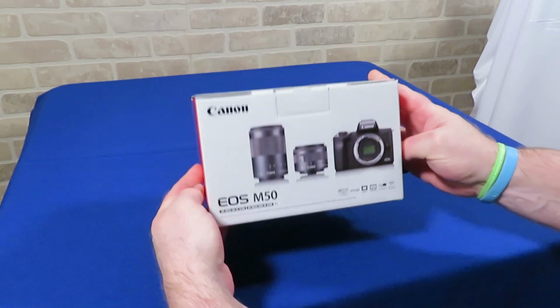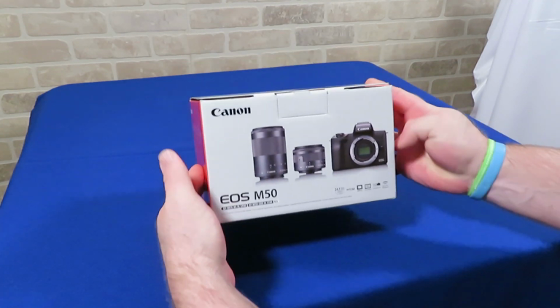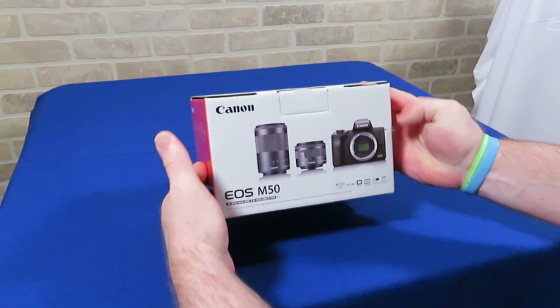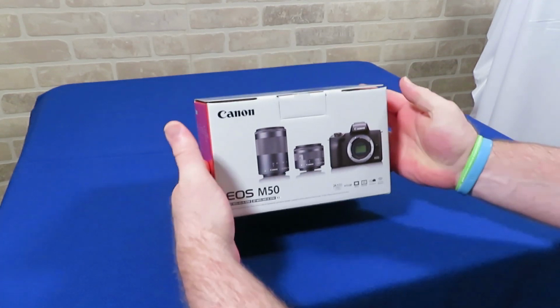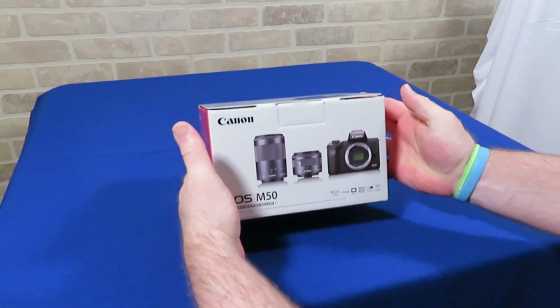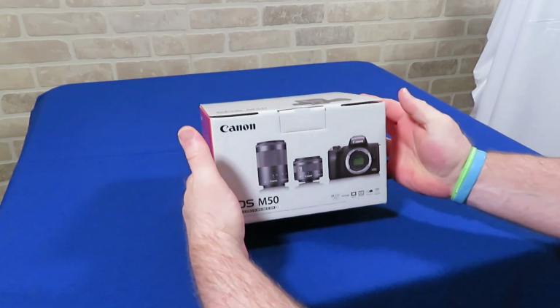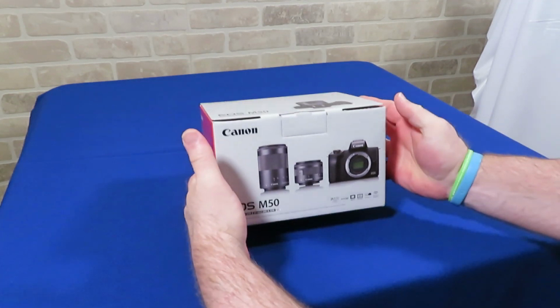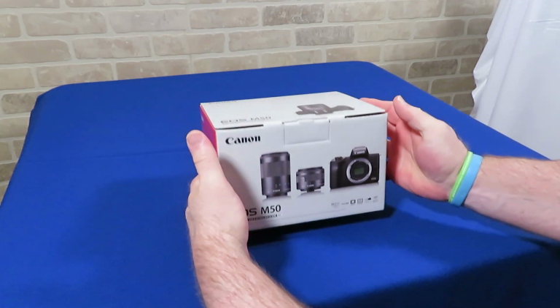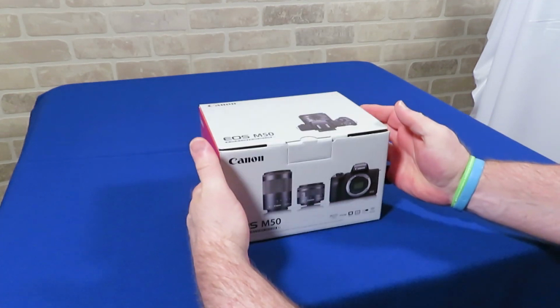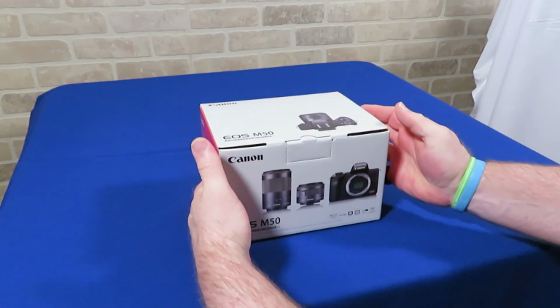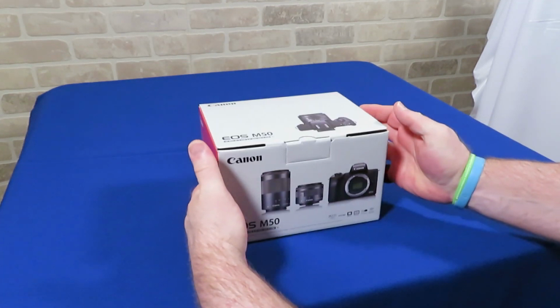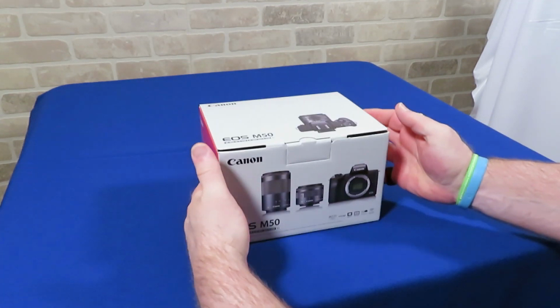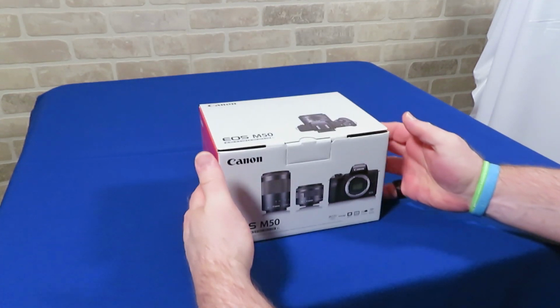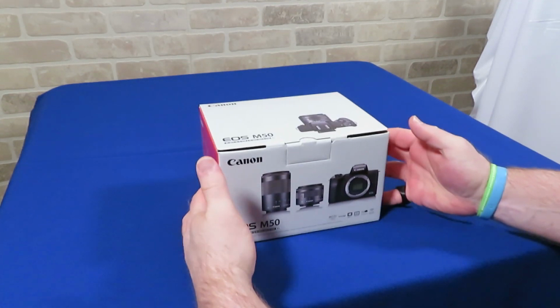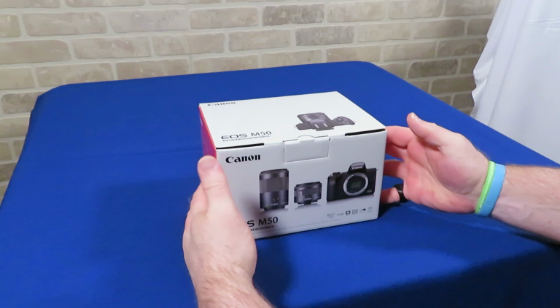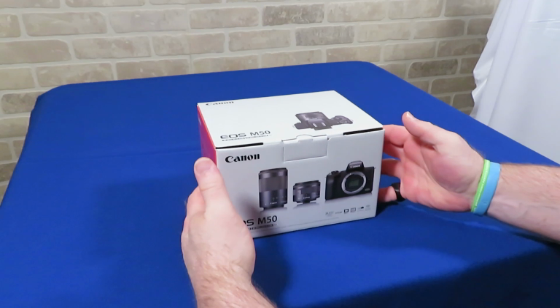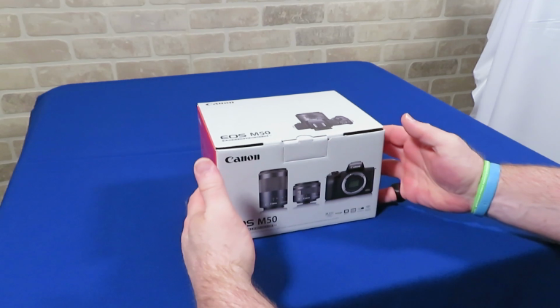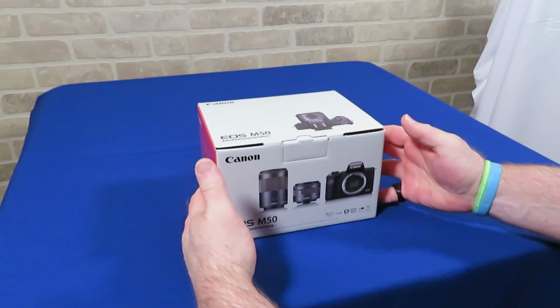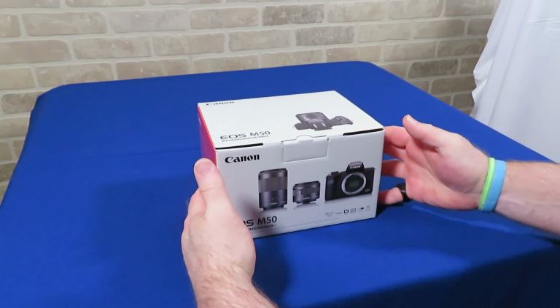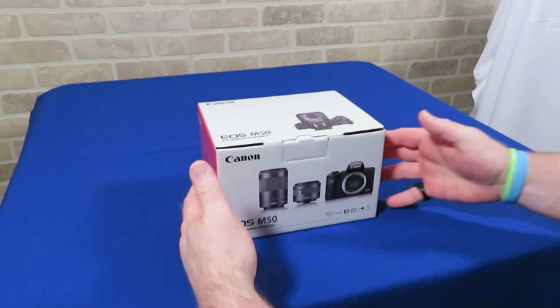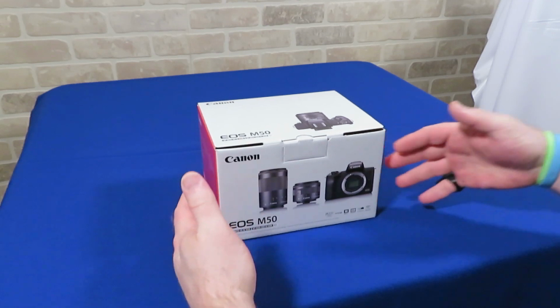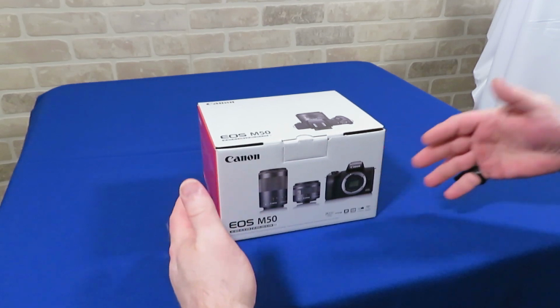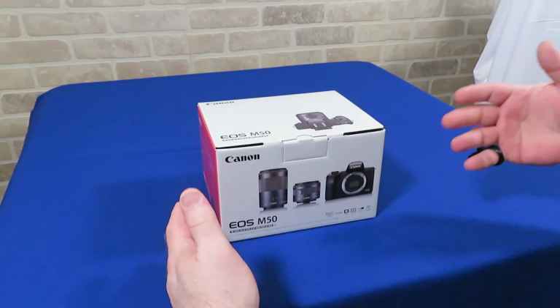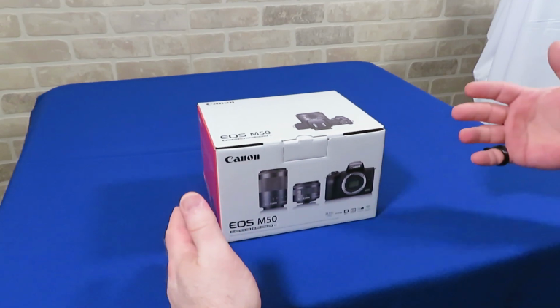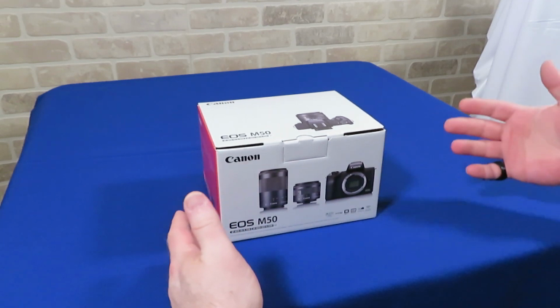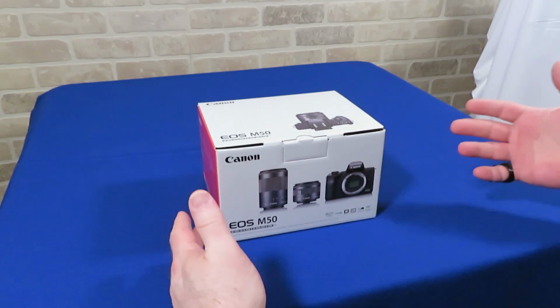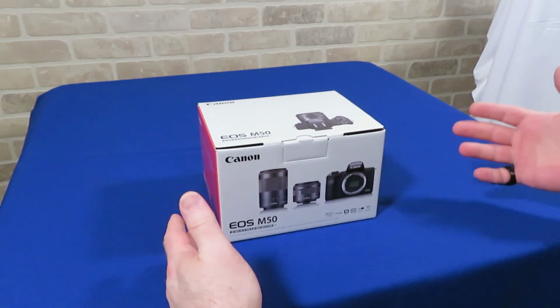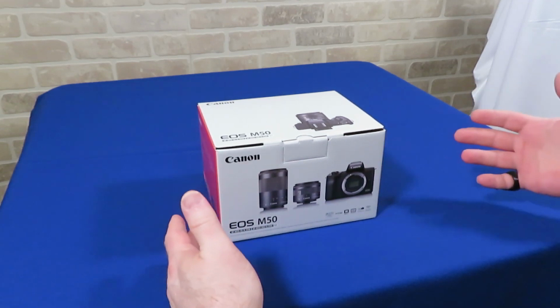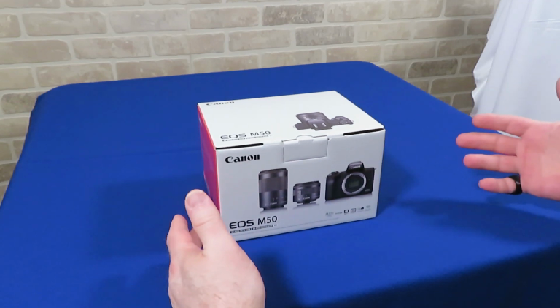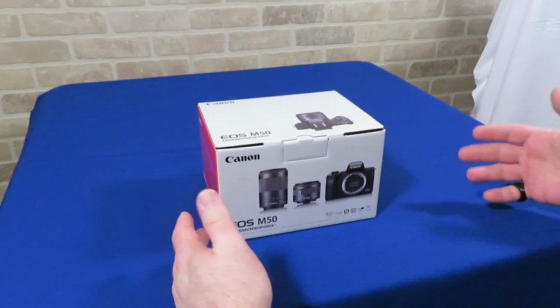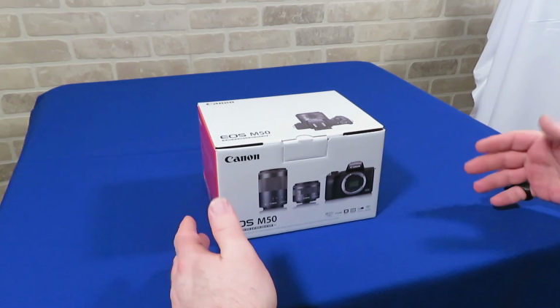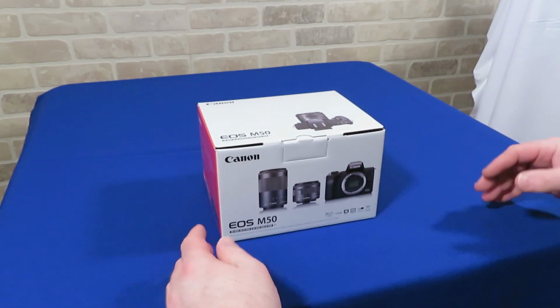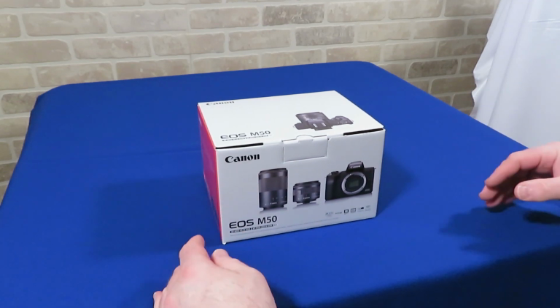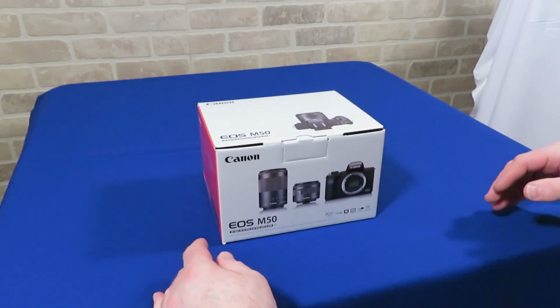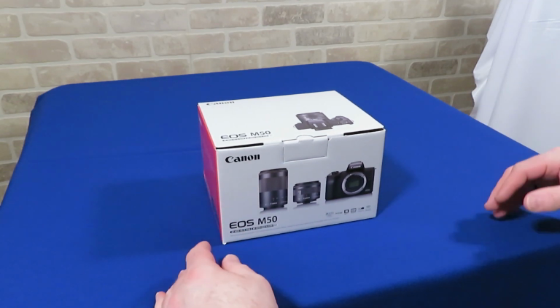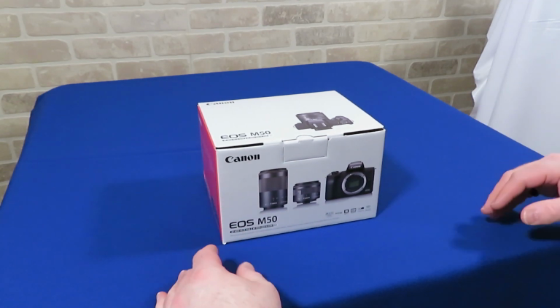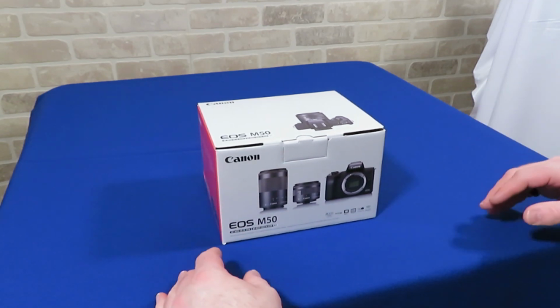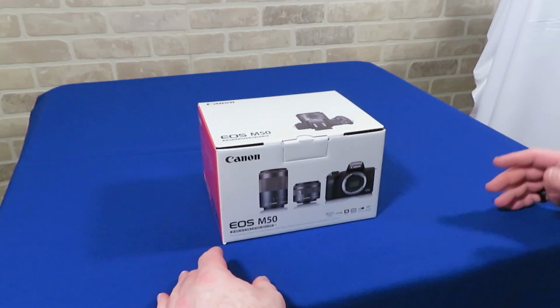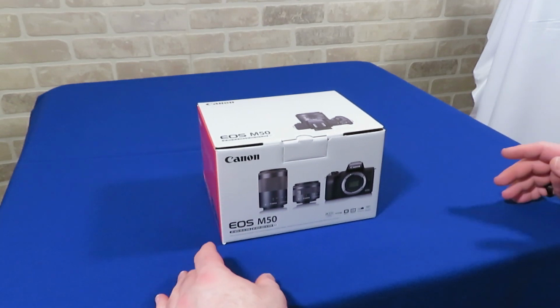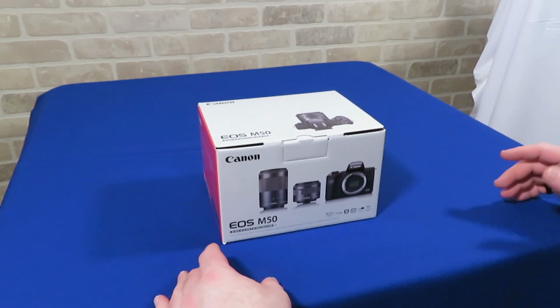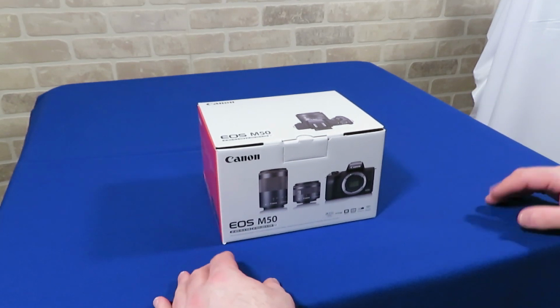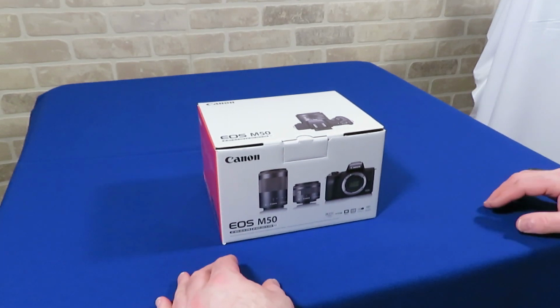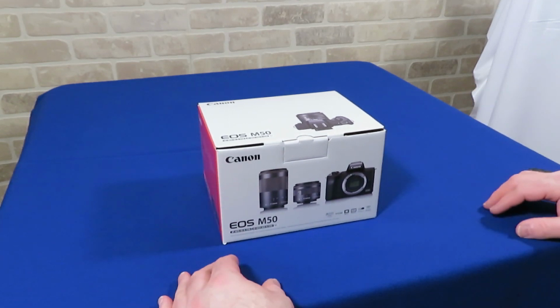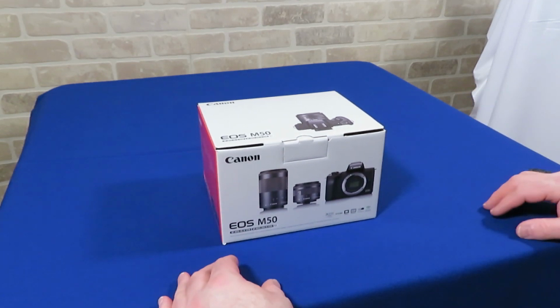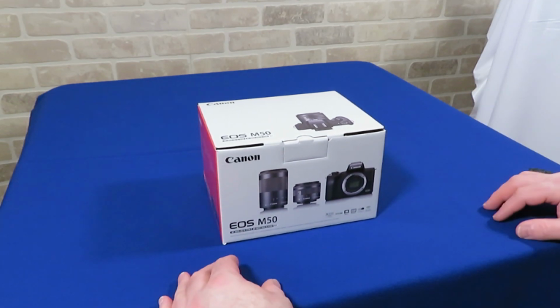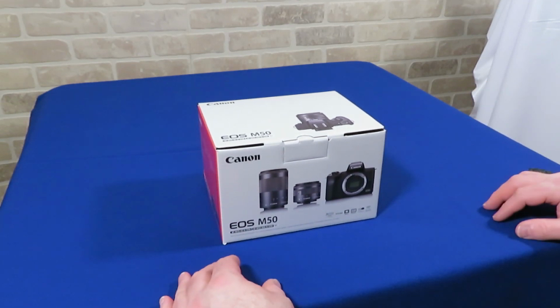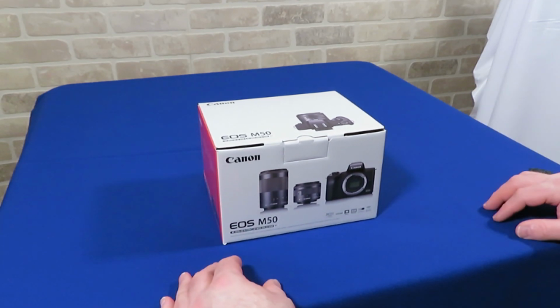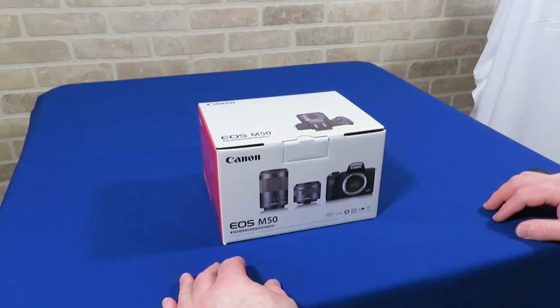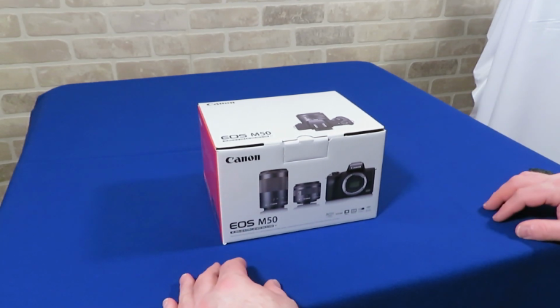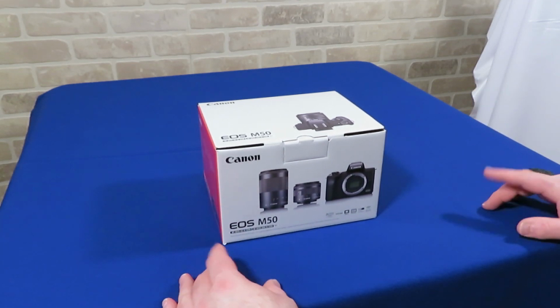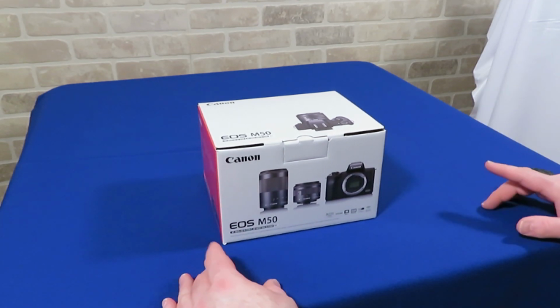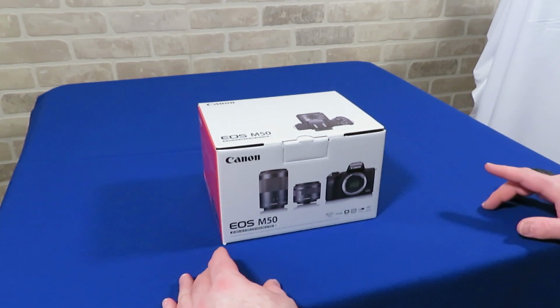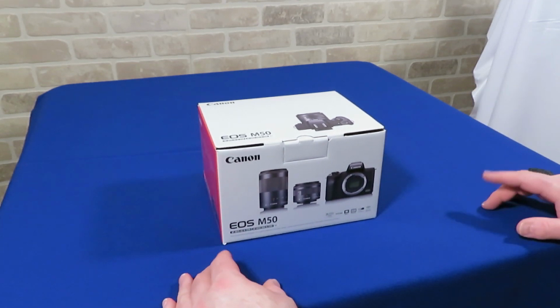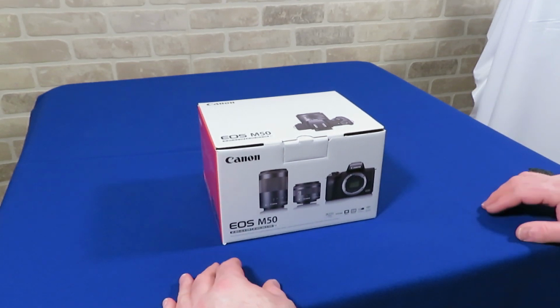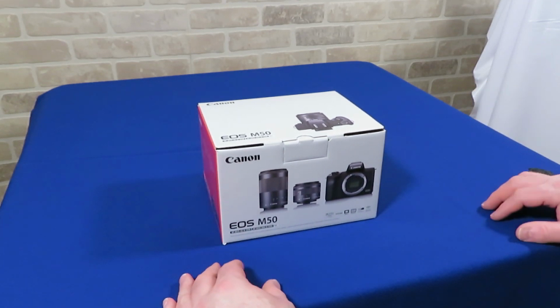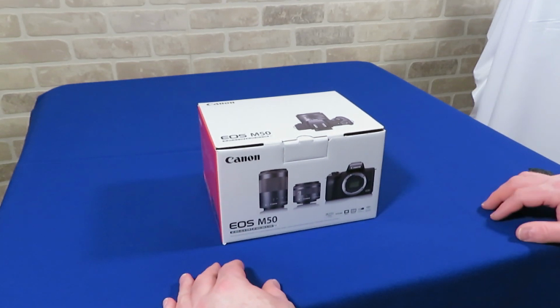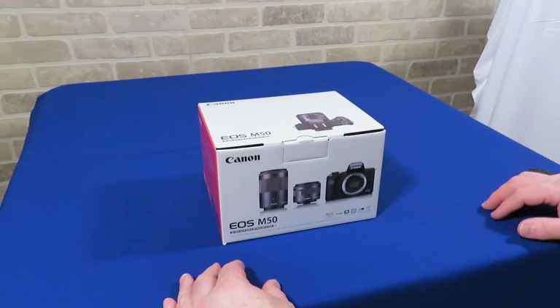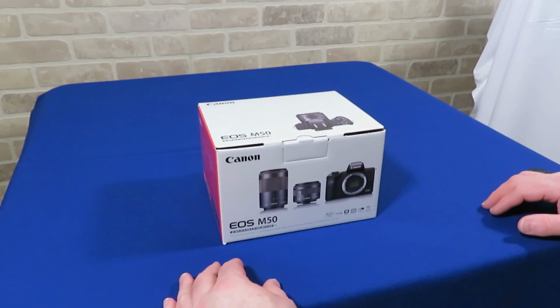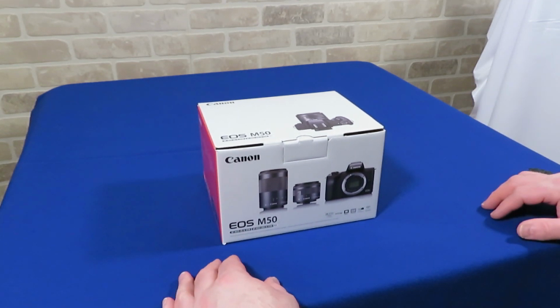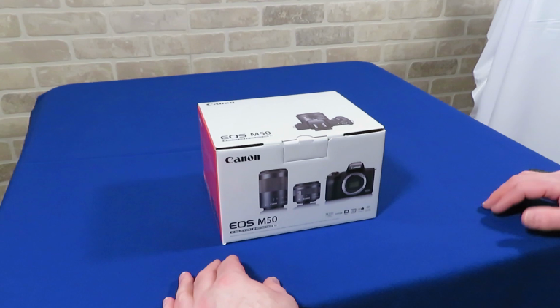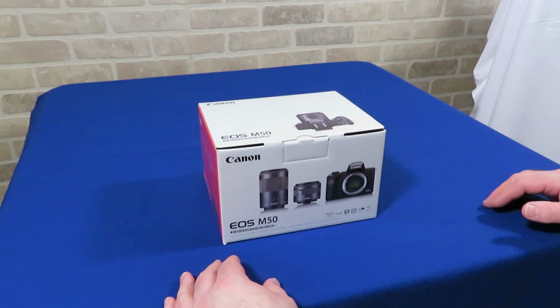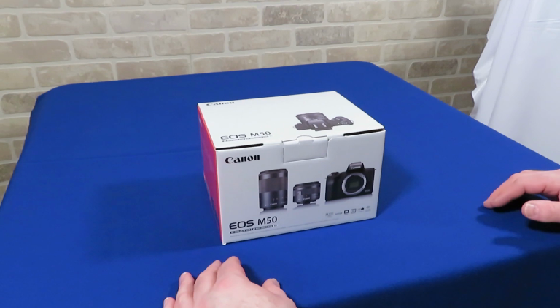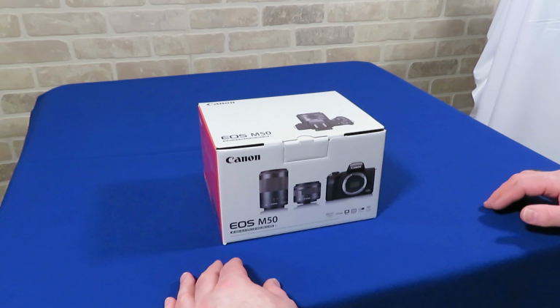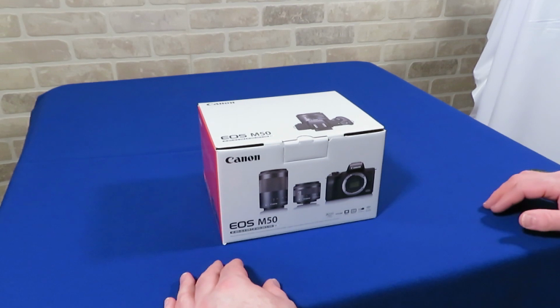In part two, we'll take a look at the bundle I purchased the M50 with, as well as some additional accessories I purchased, including the Rode VideoMicro.